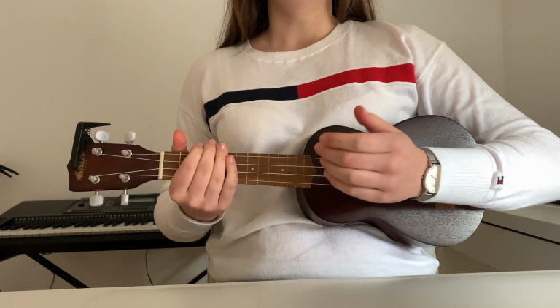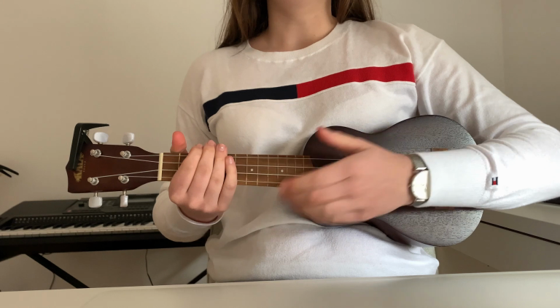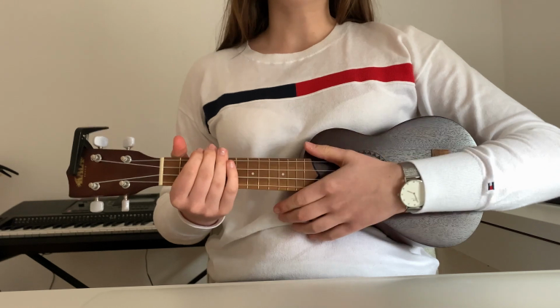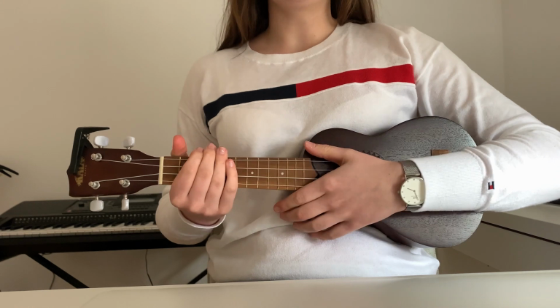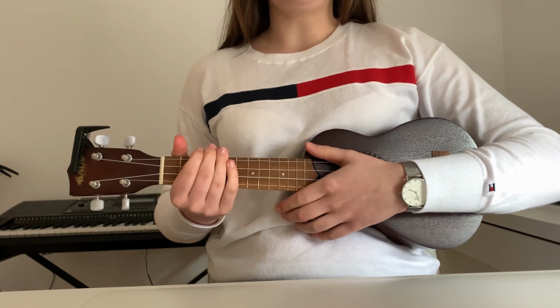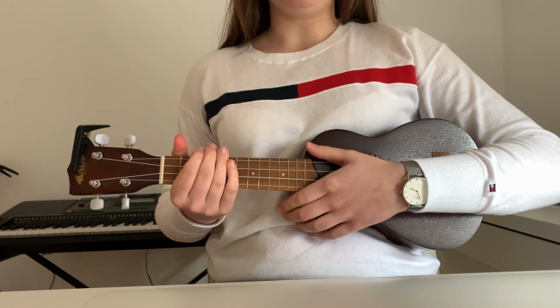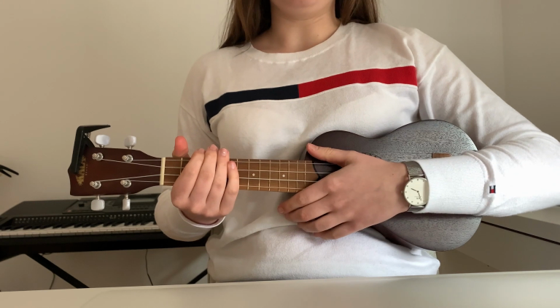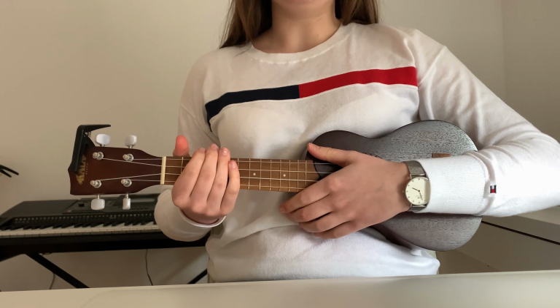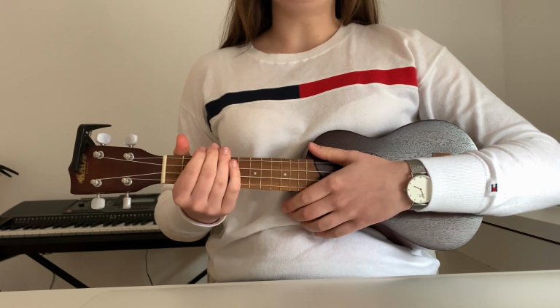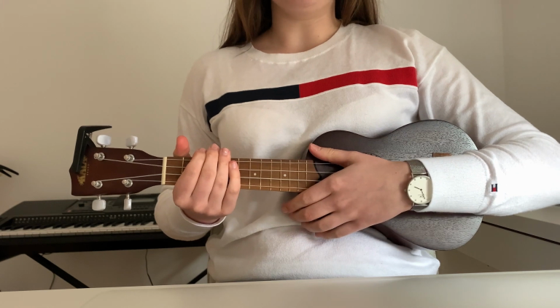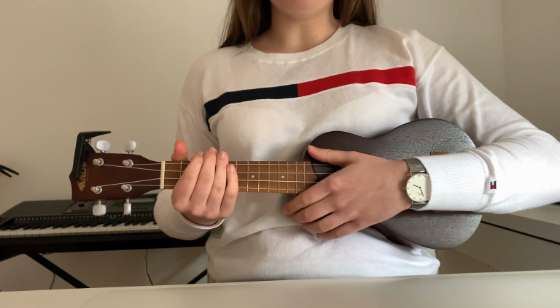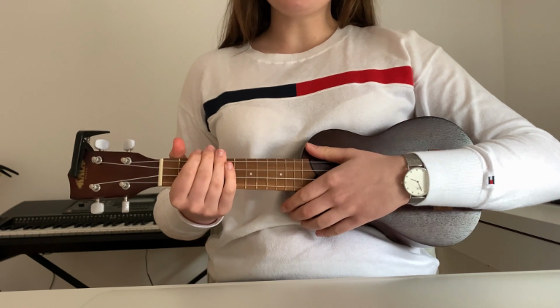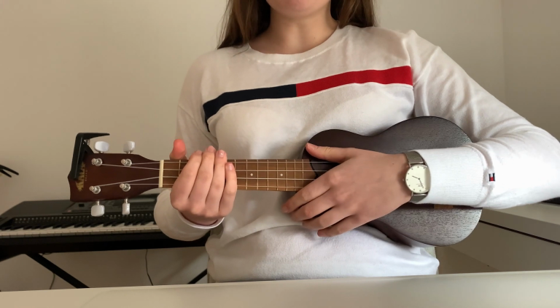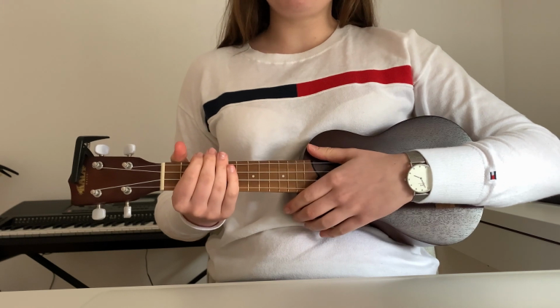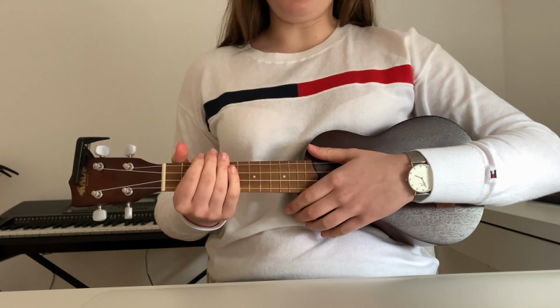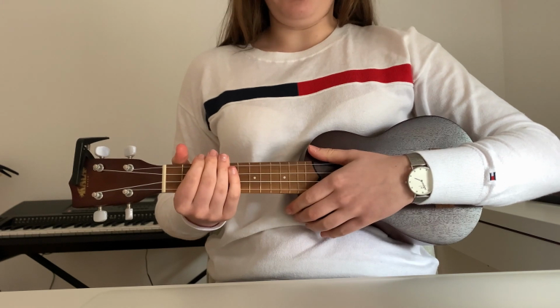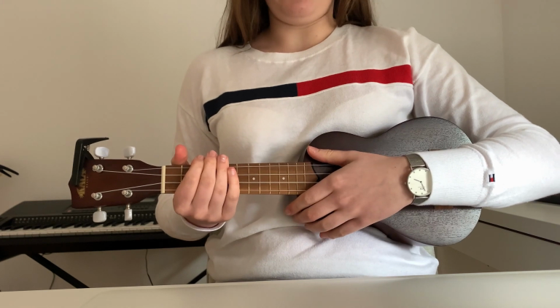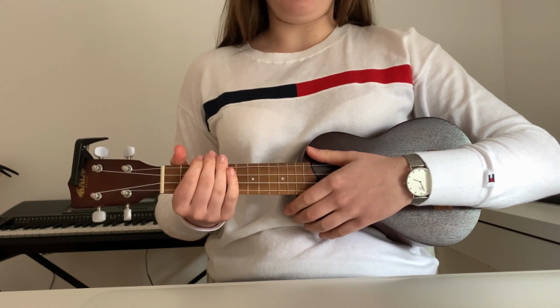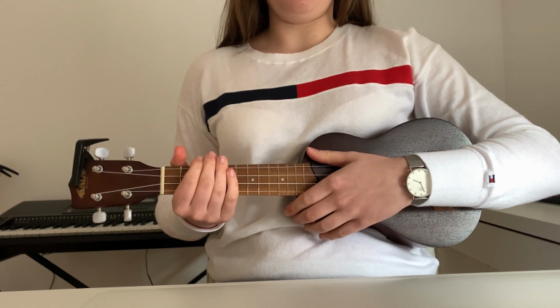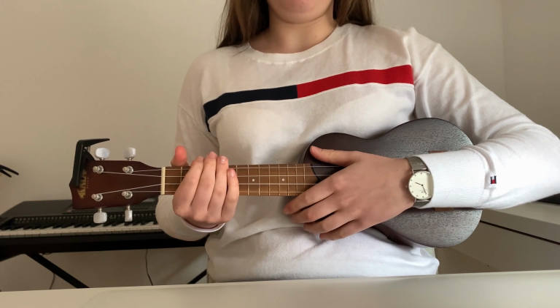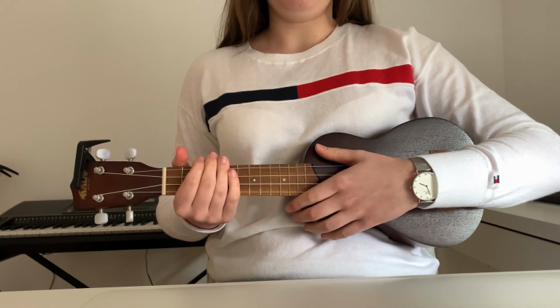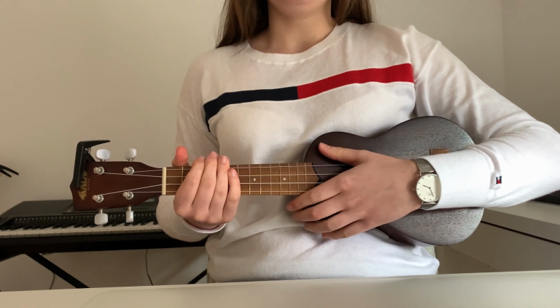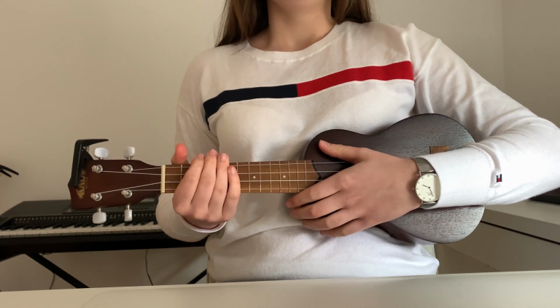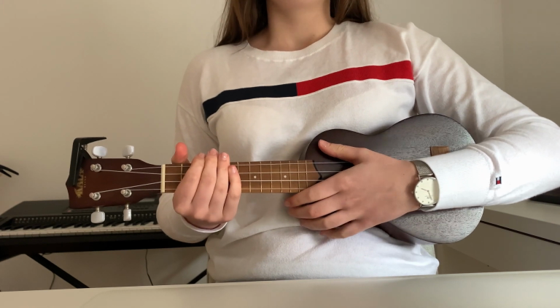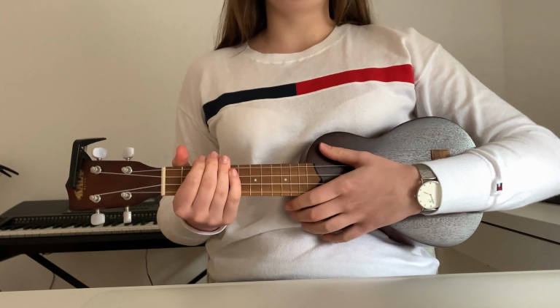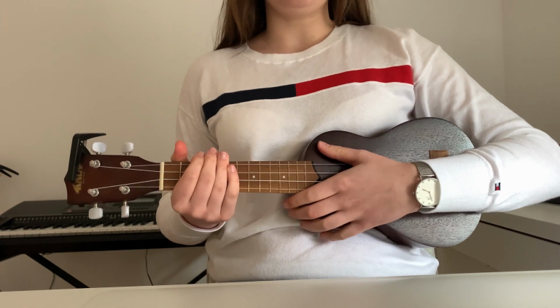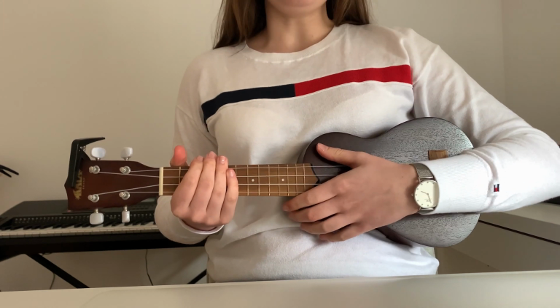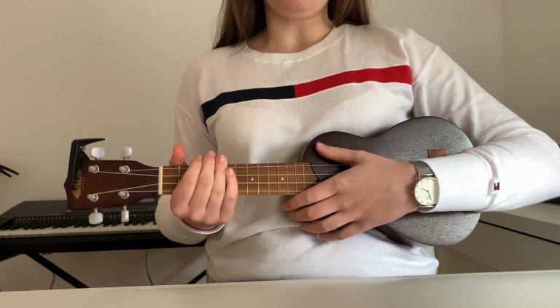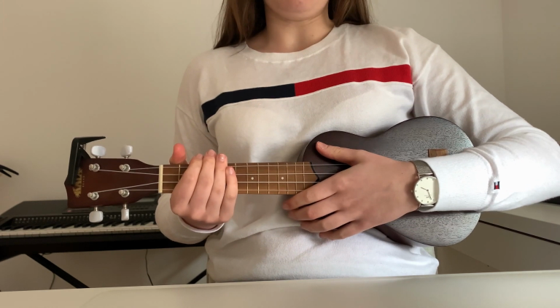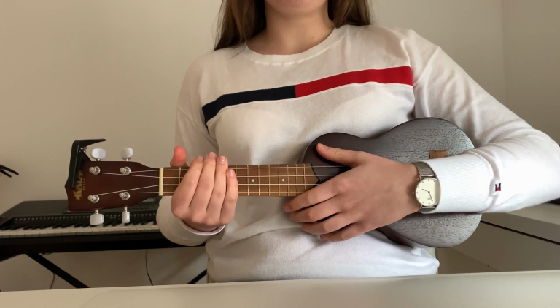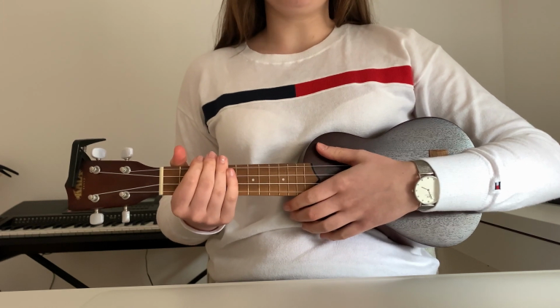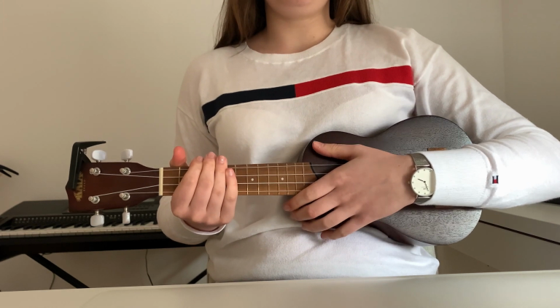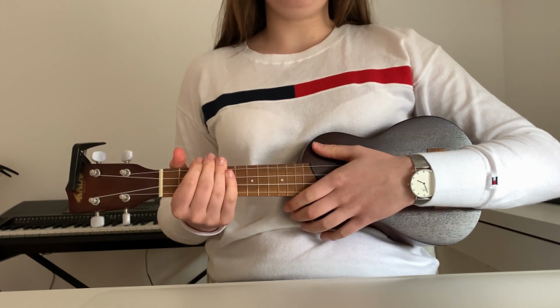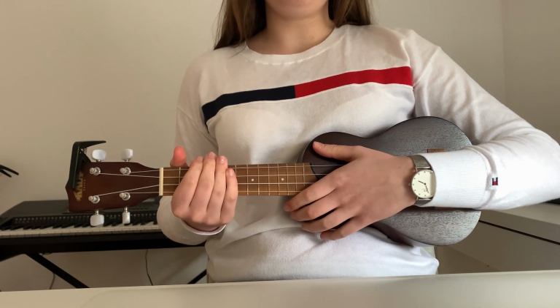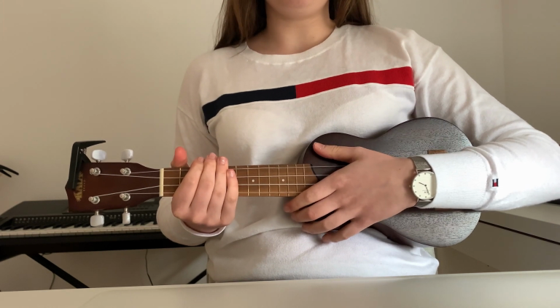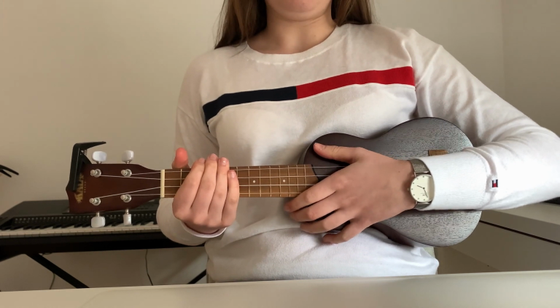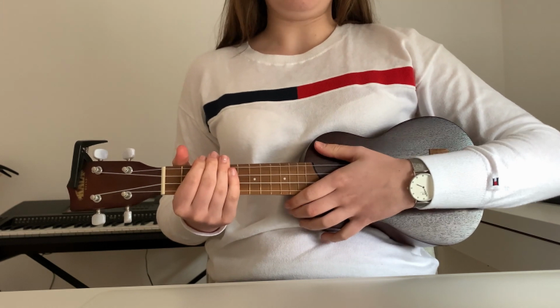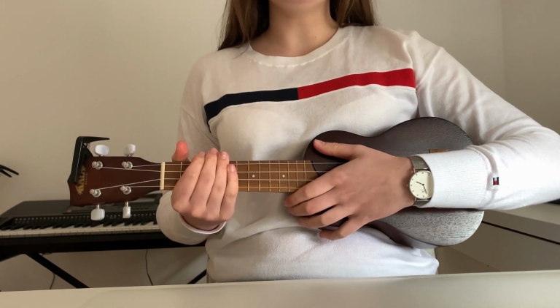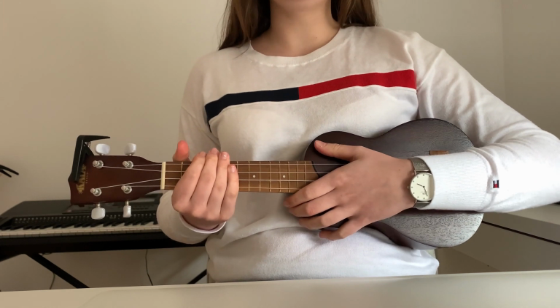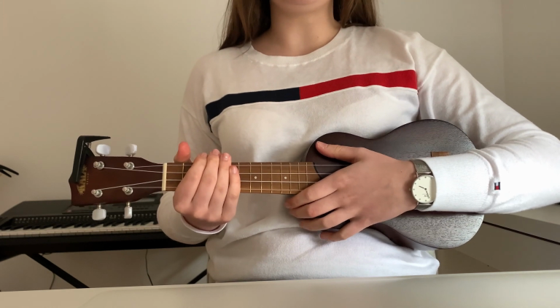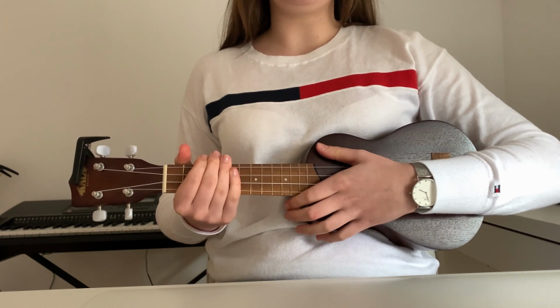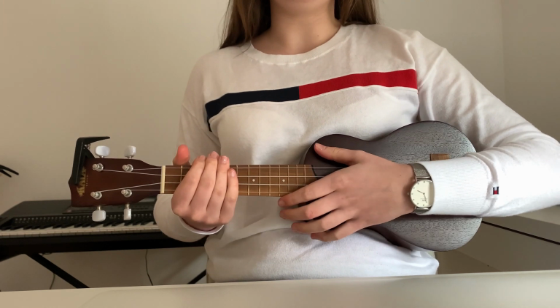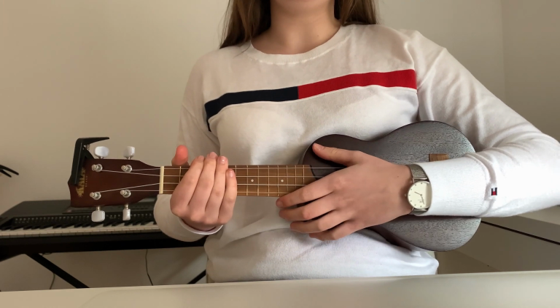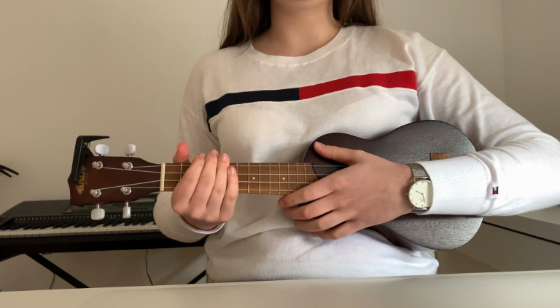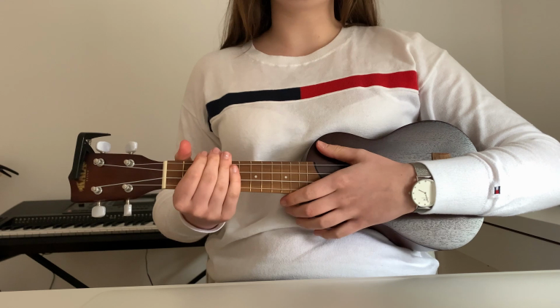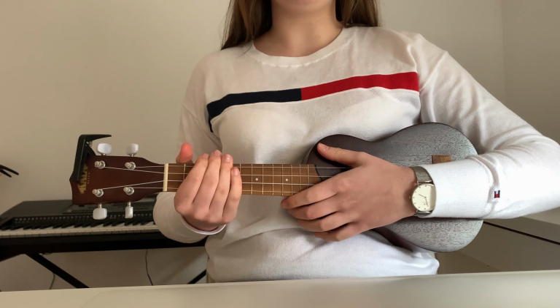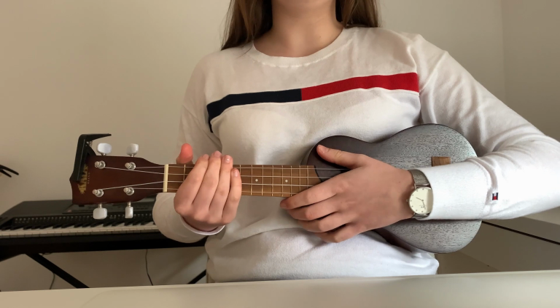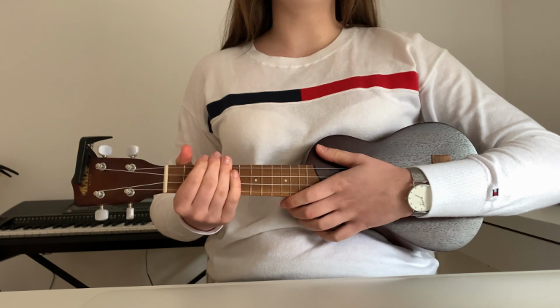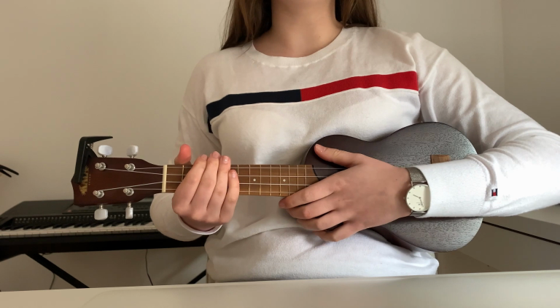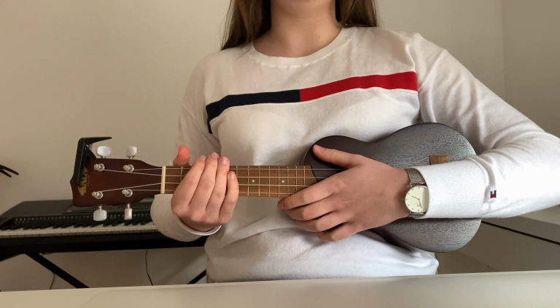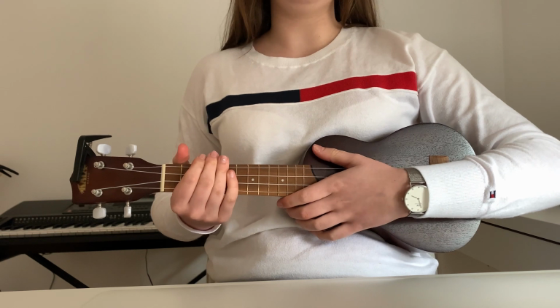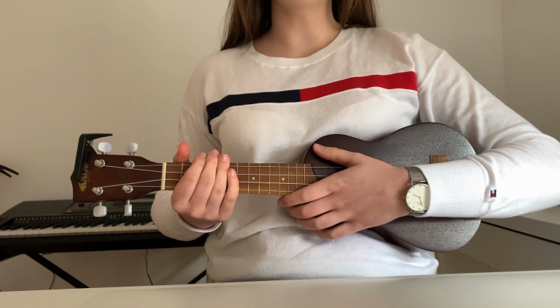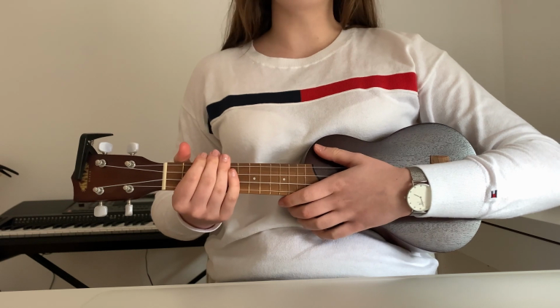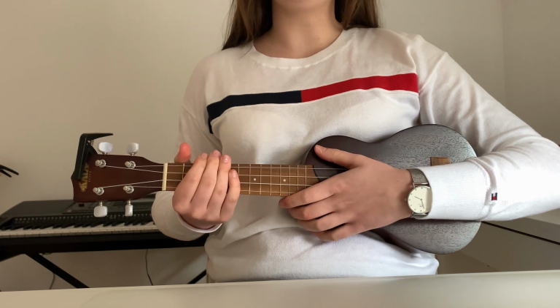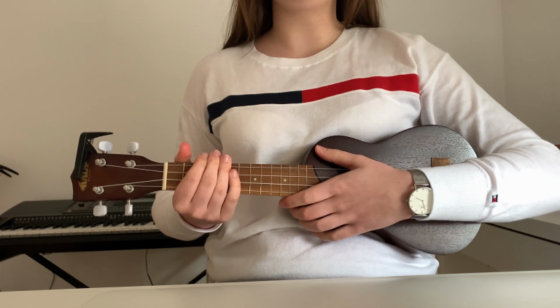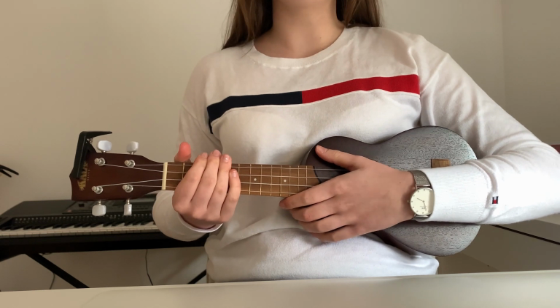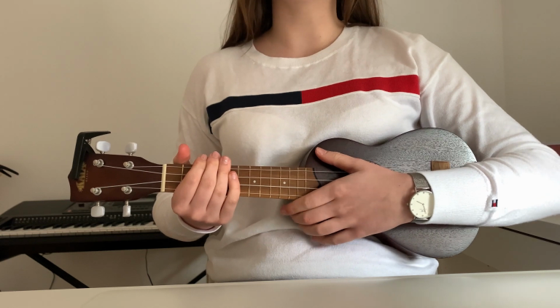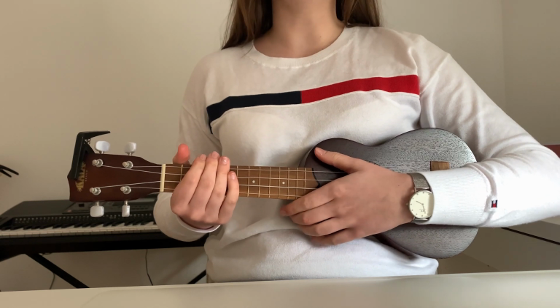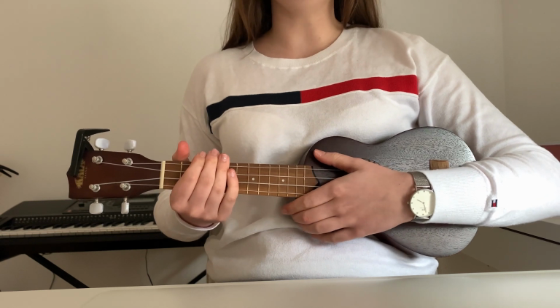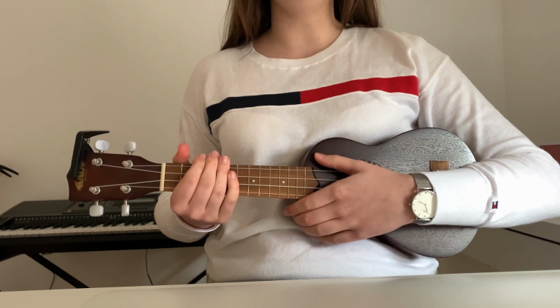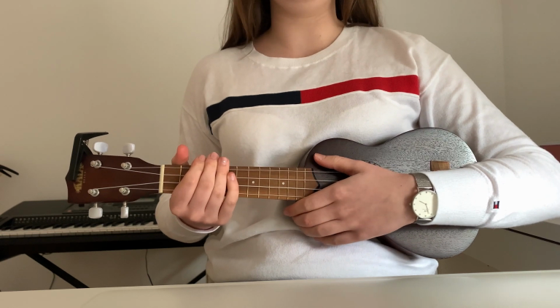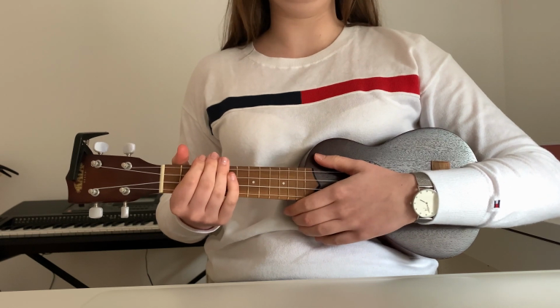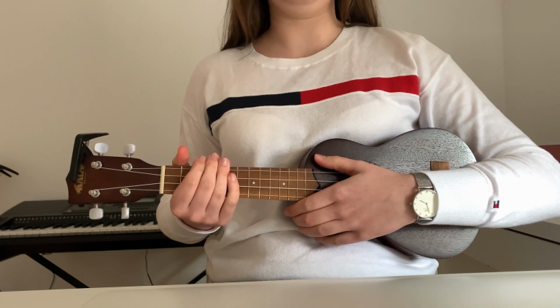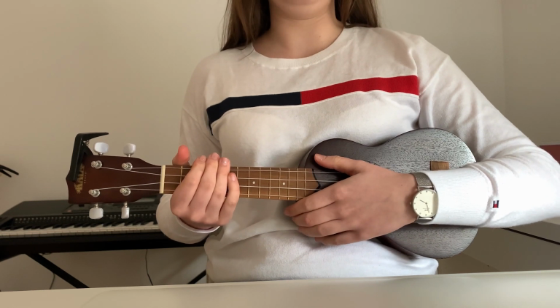What's up guys? Welcome to a tutorial. Today I'm gonna teach you how to play Lego House by Ed Sheeran on ukulele.